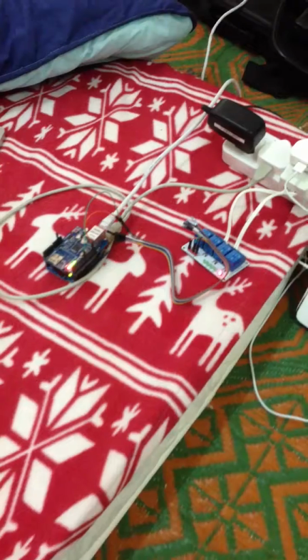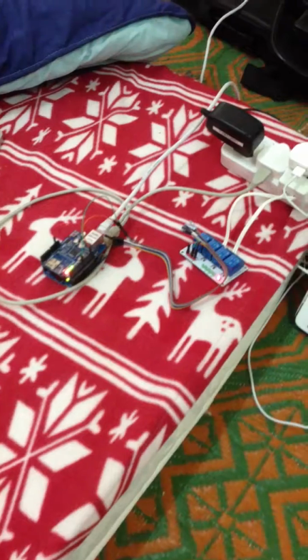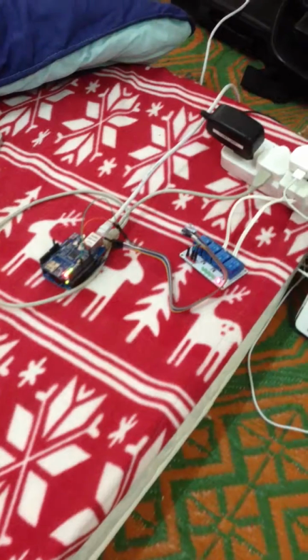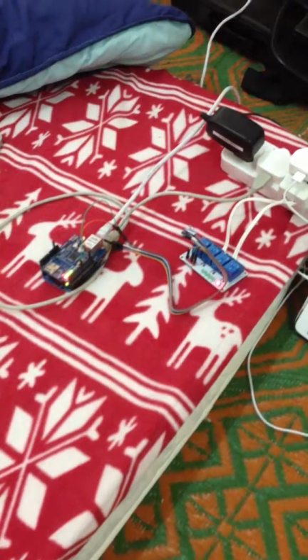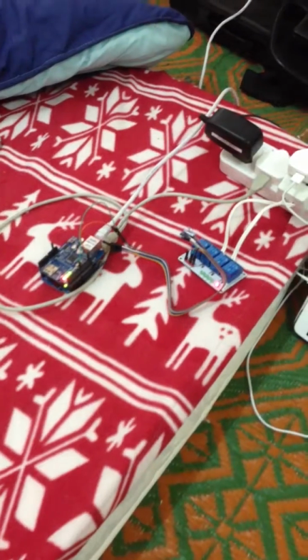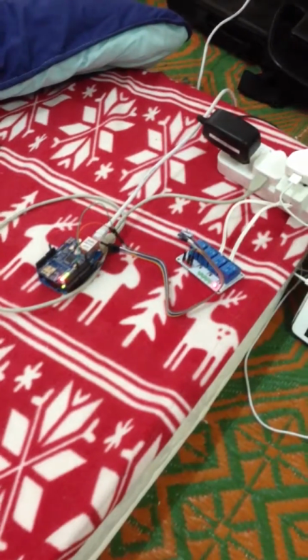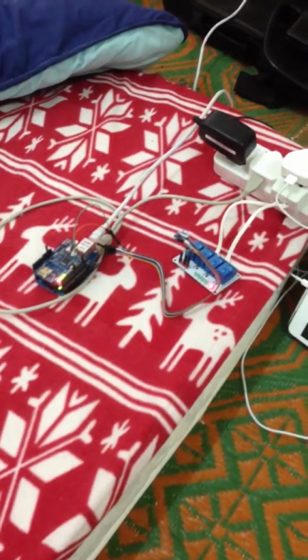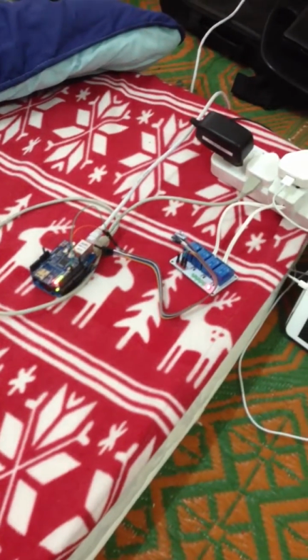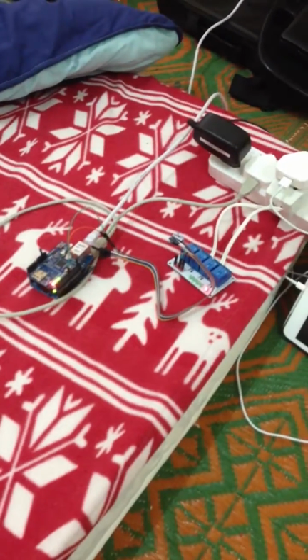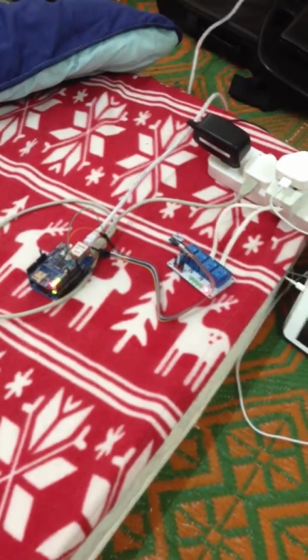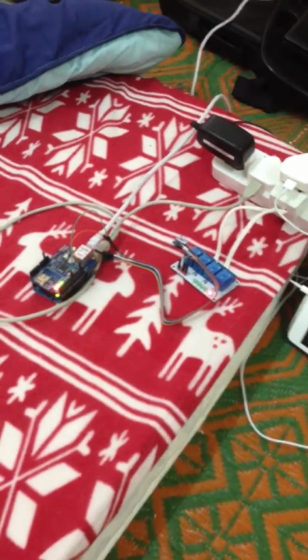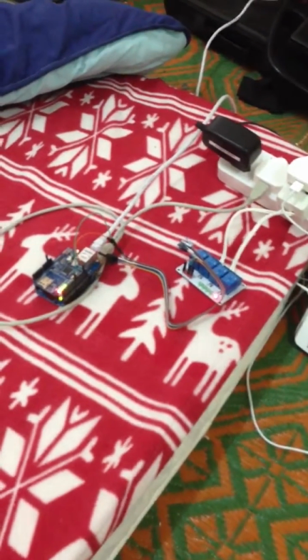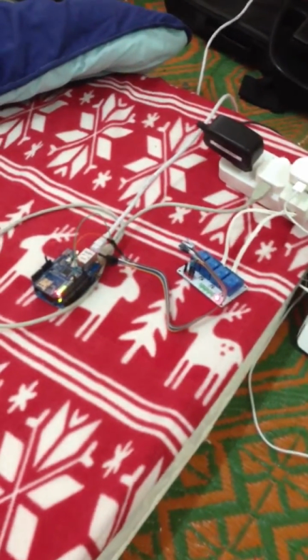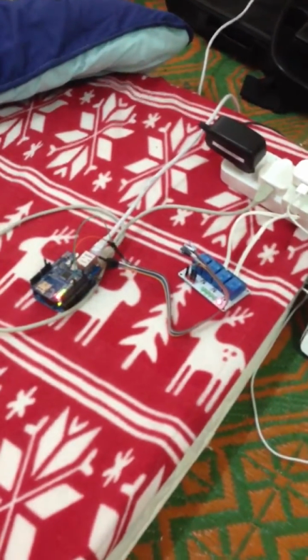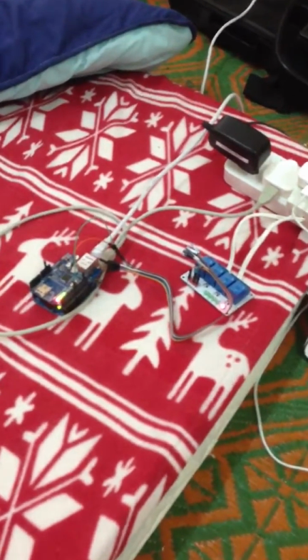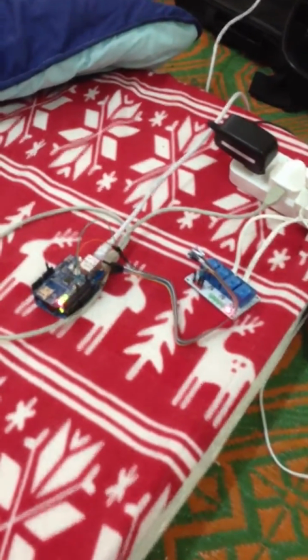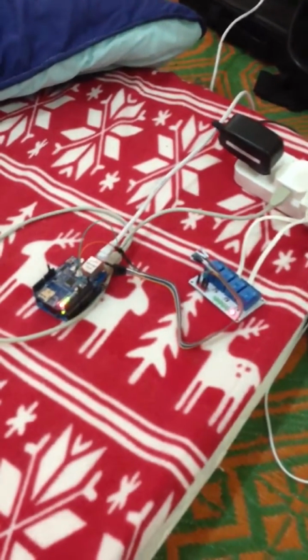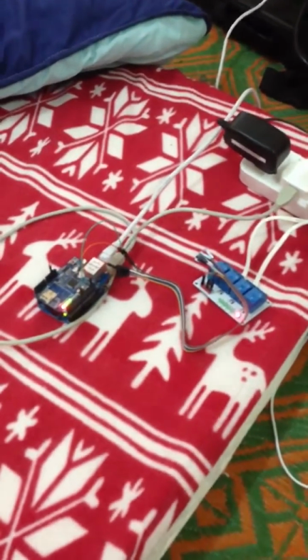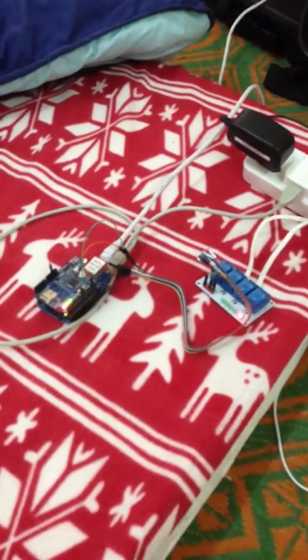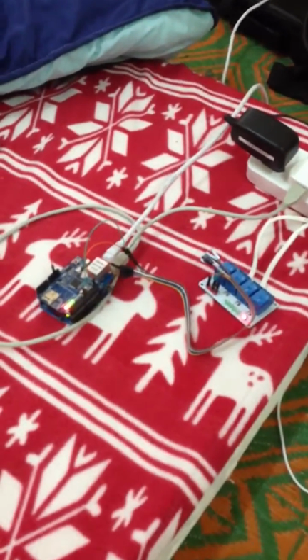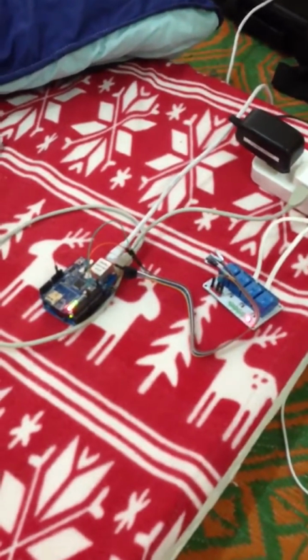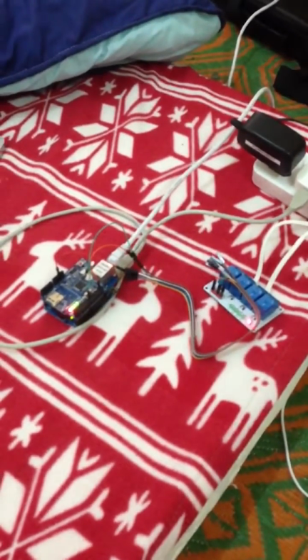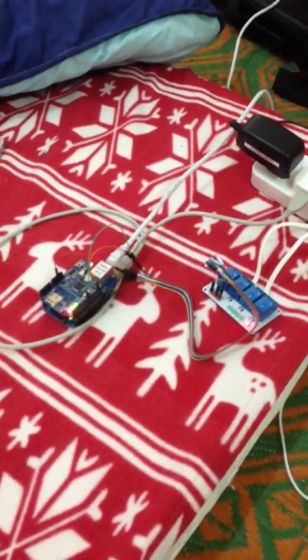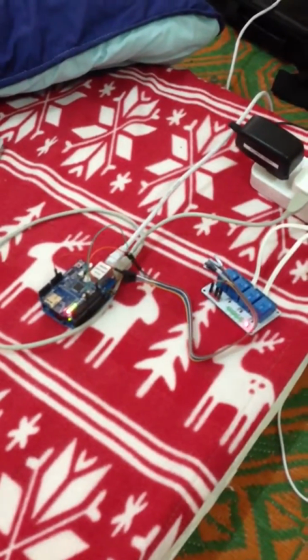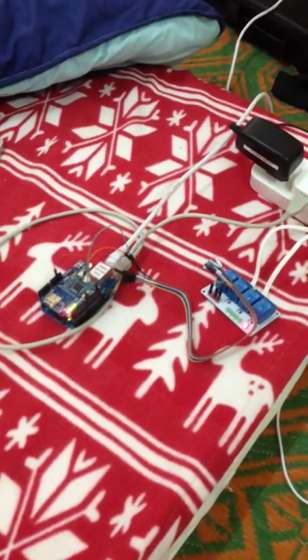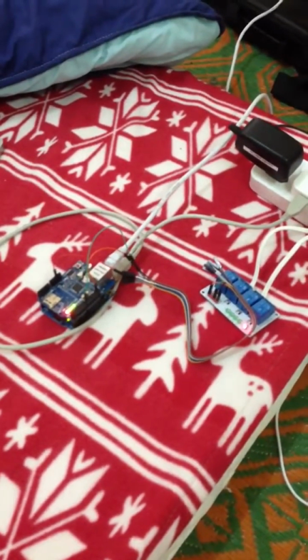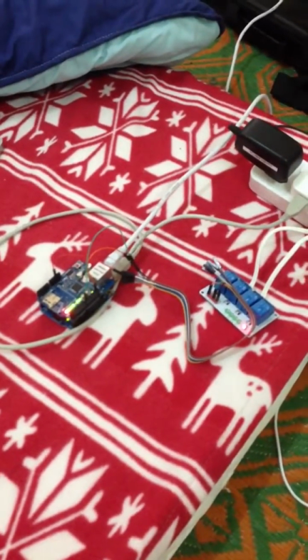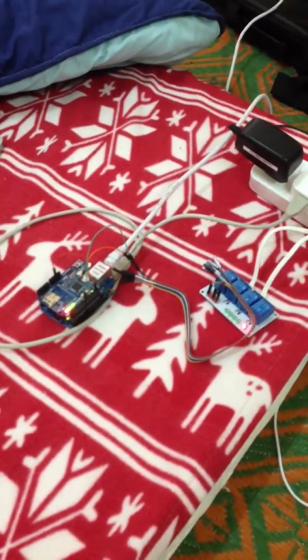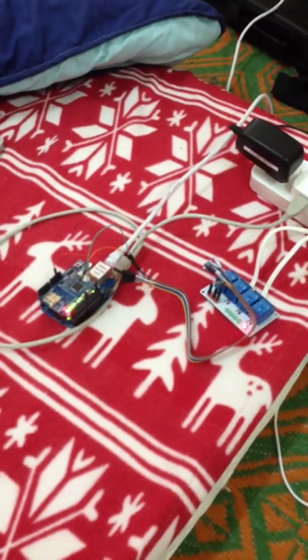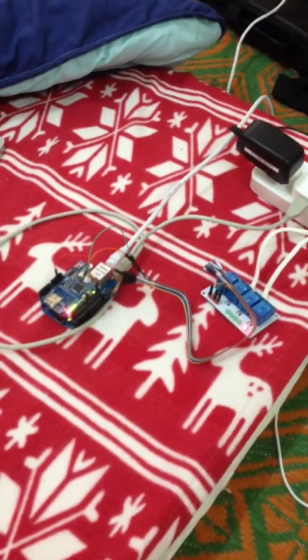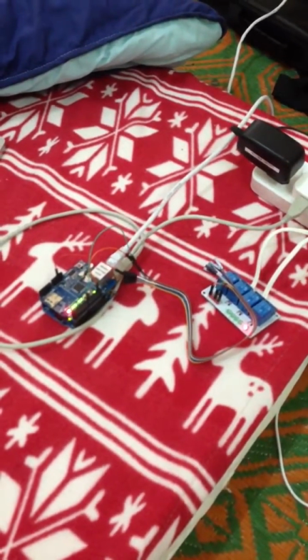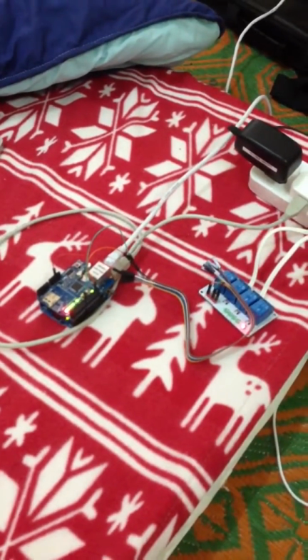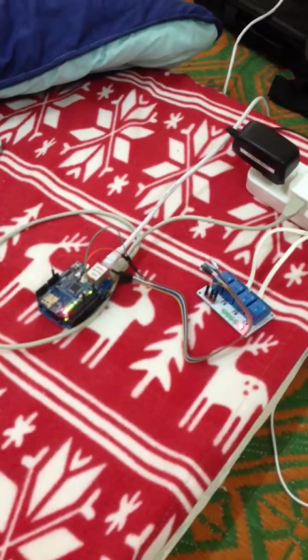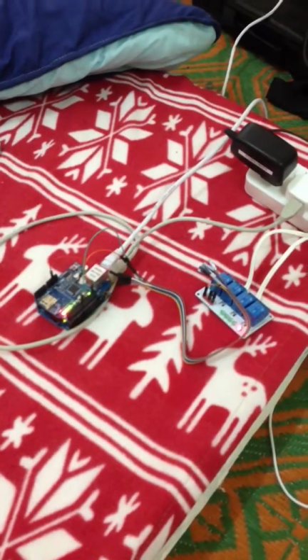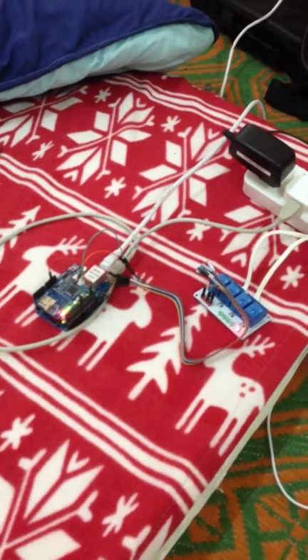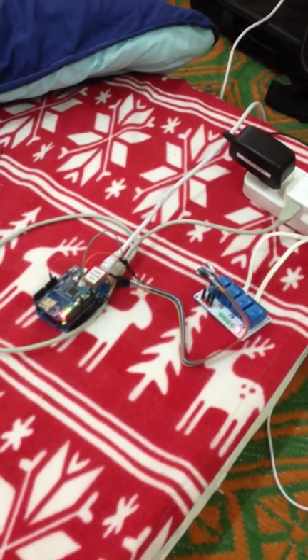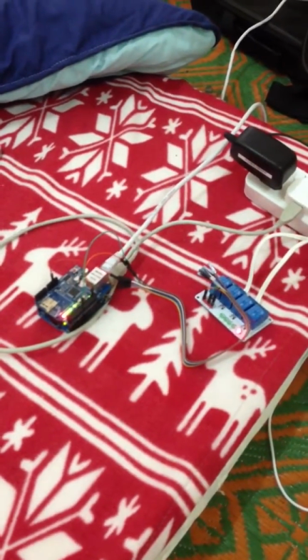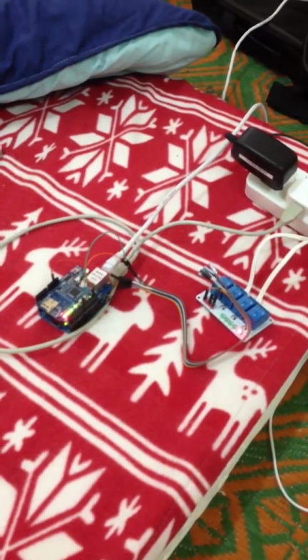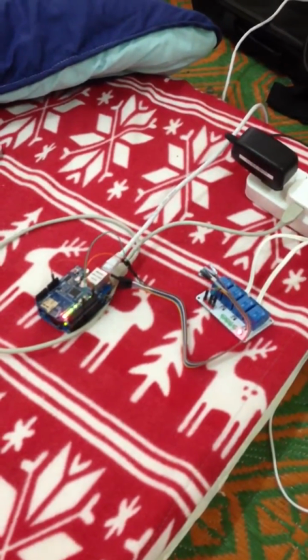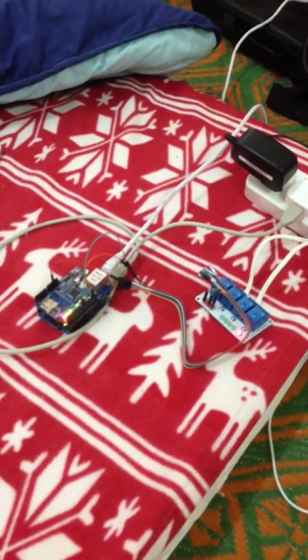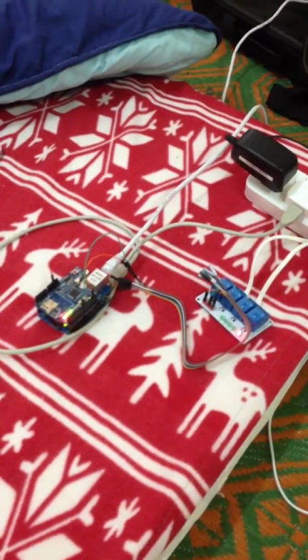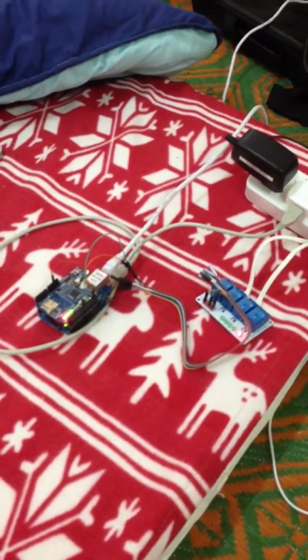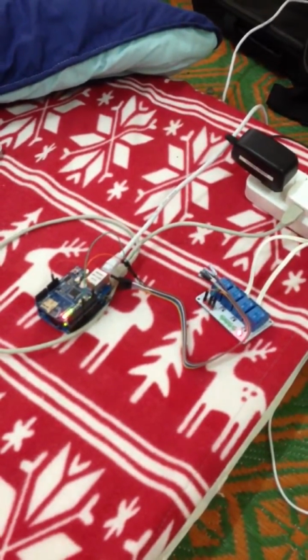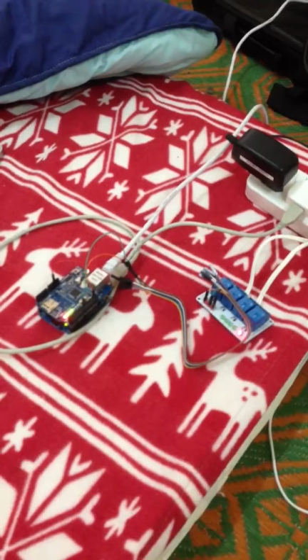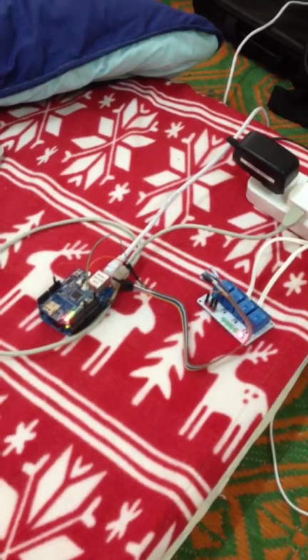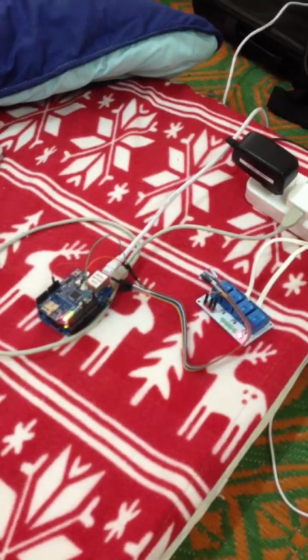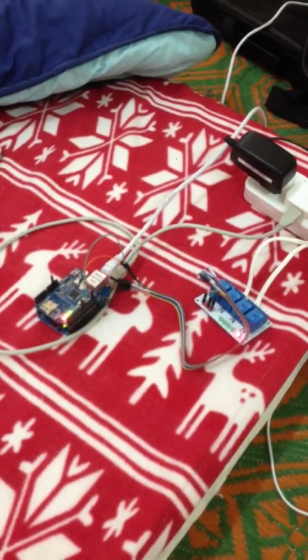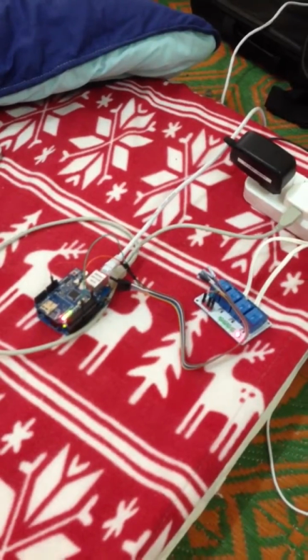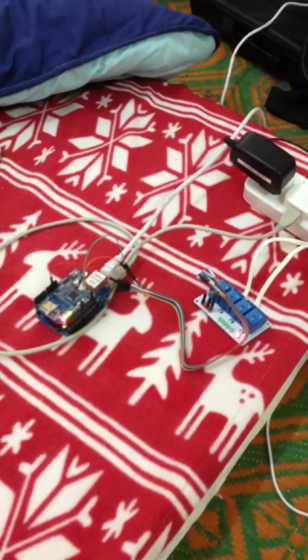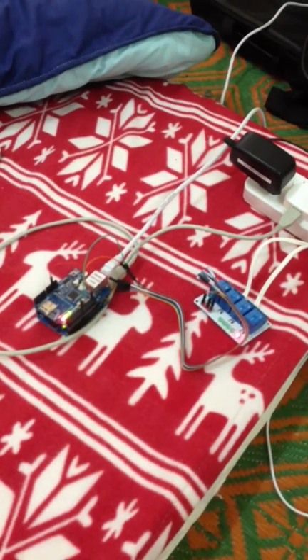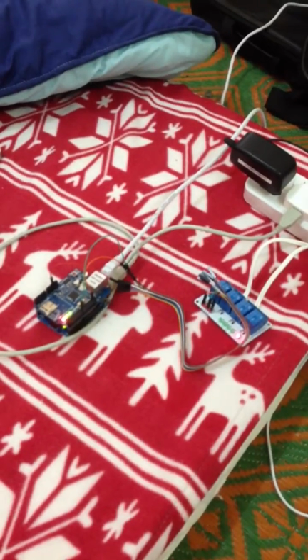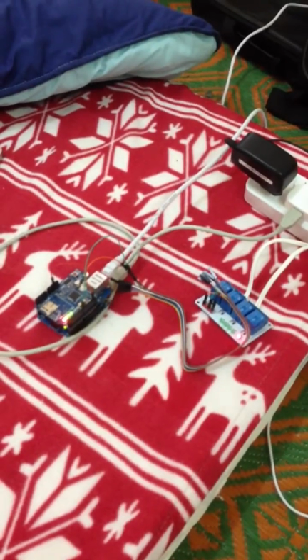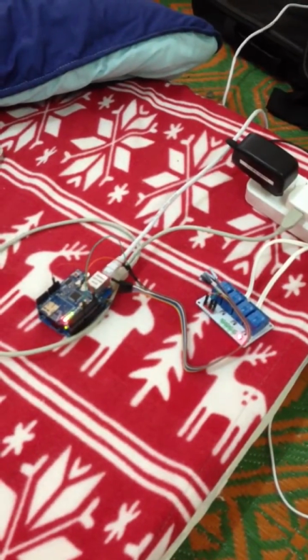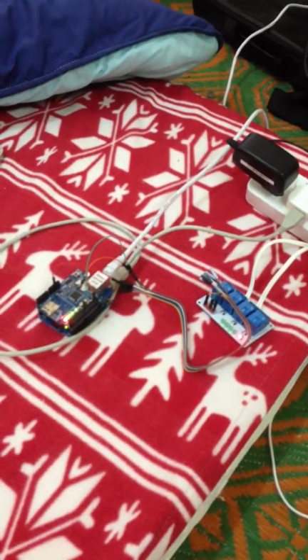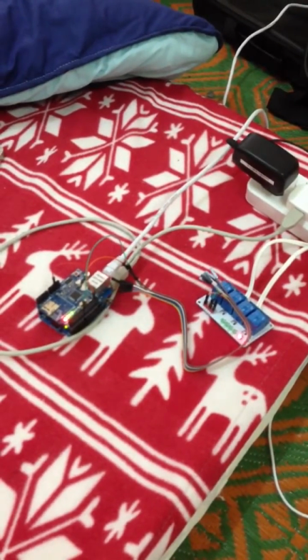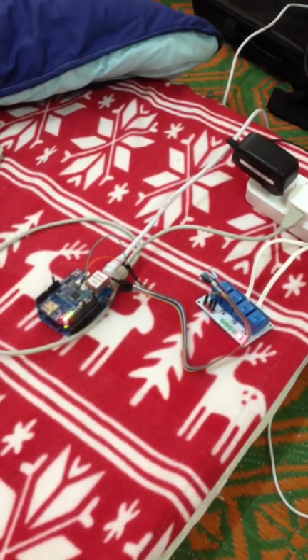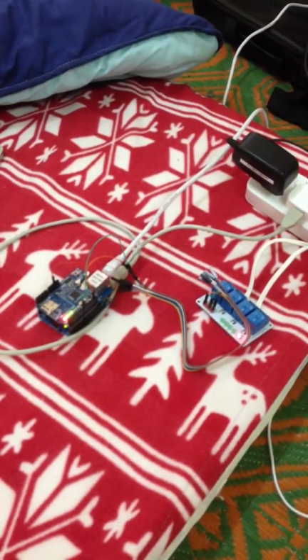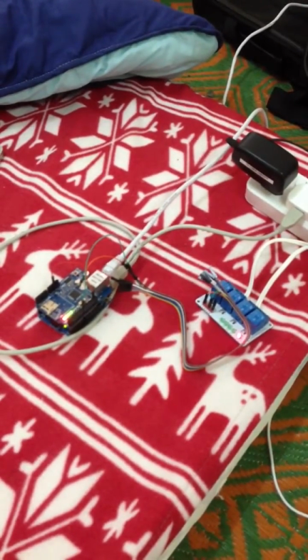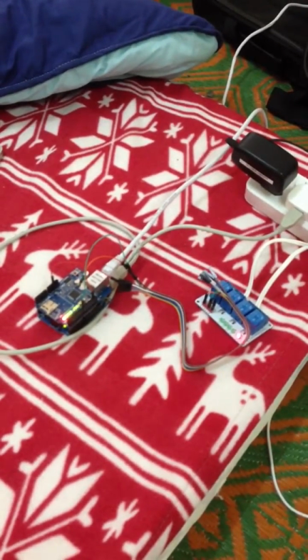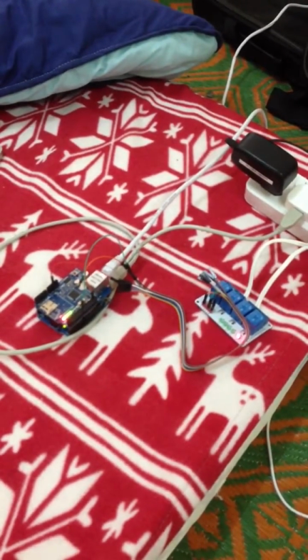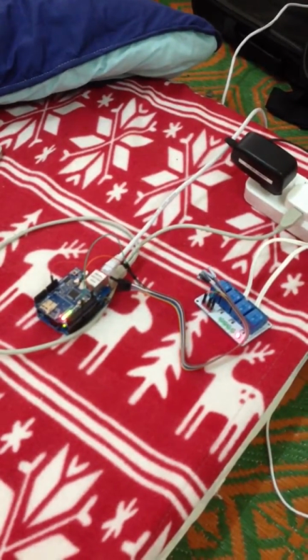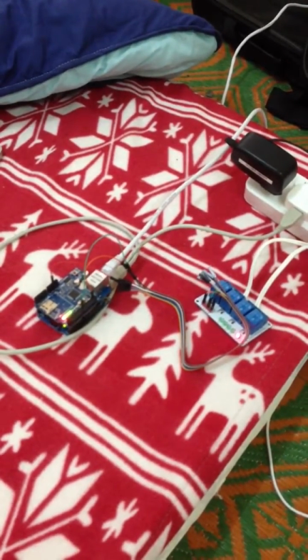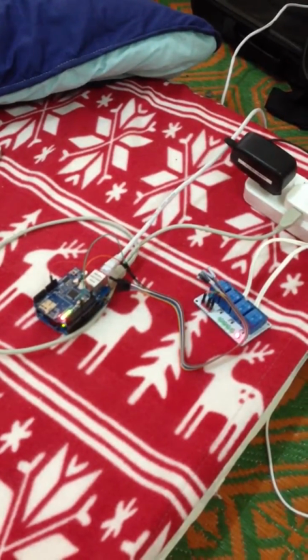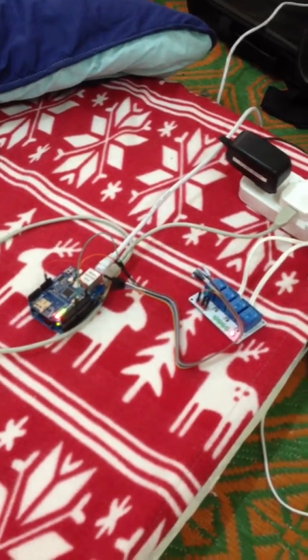Hey guys, what's up? Today I'm going to show you how I managed to connect Siri to Twitter so that I can control my gadgets over the internet.